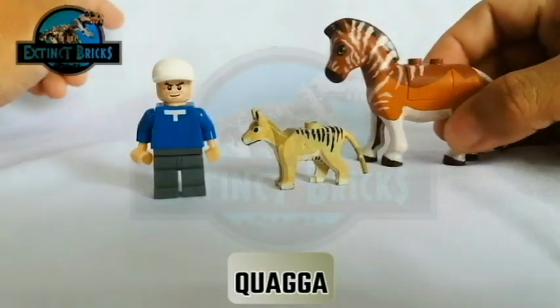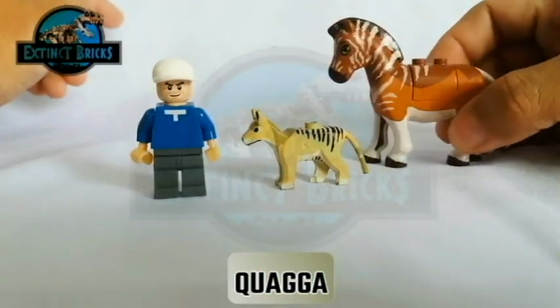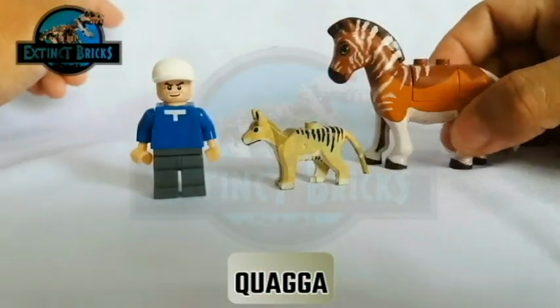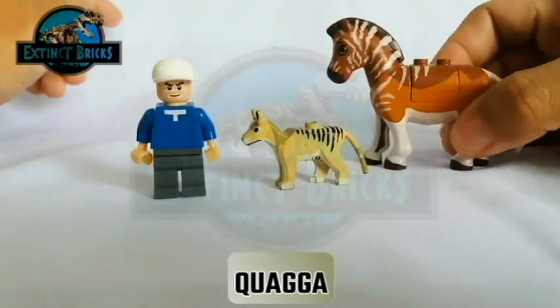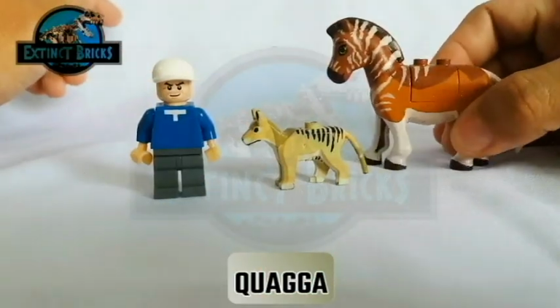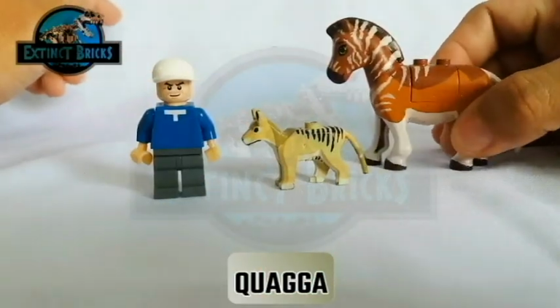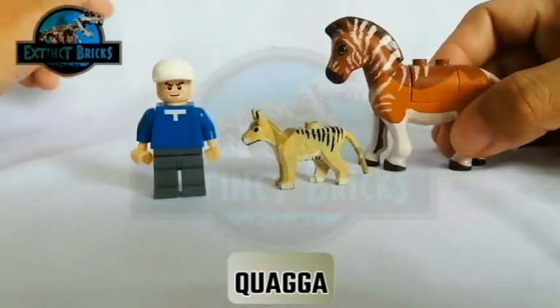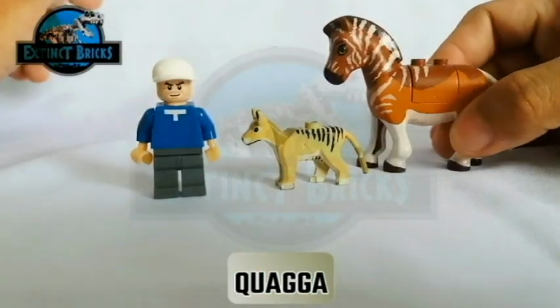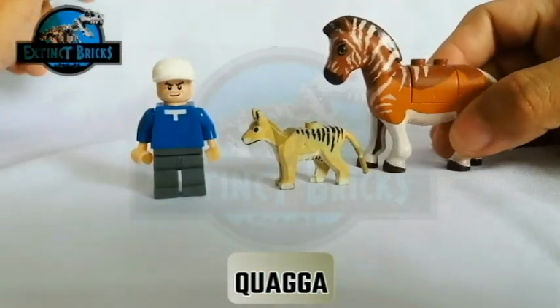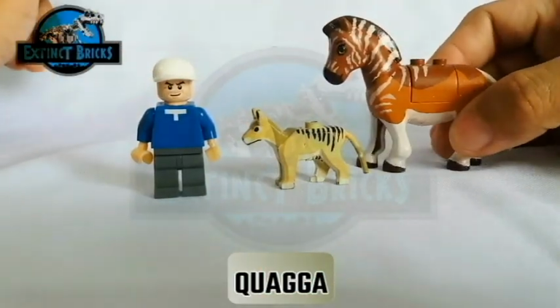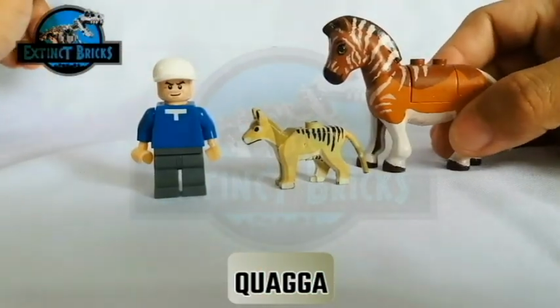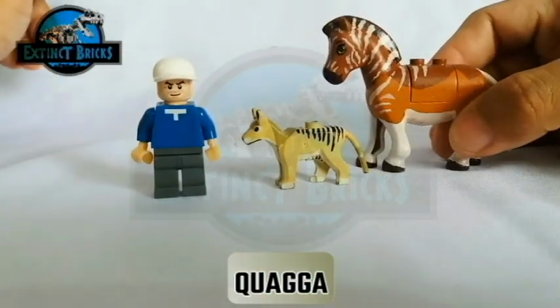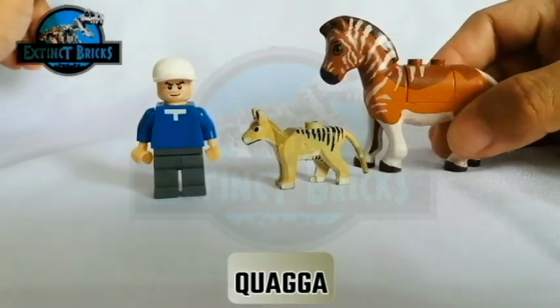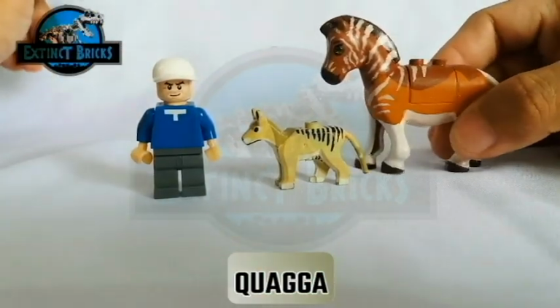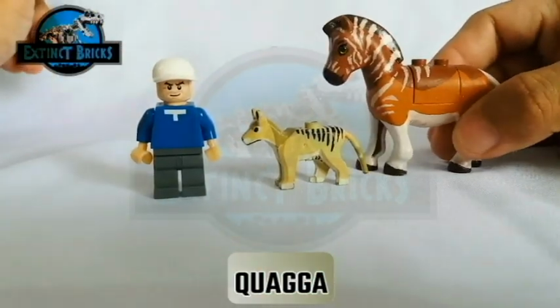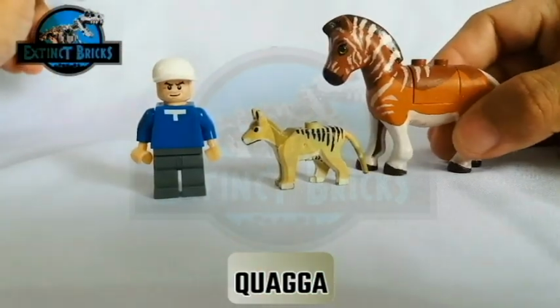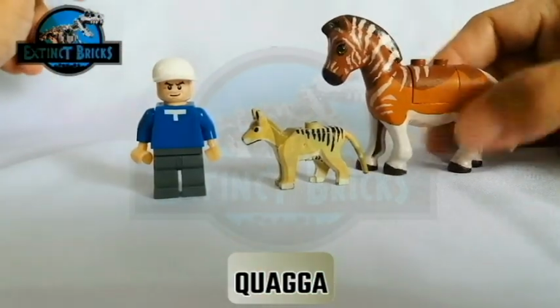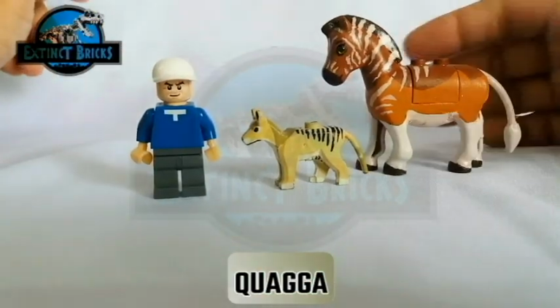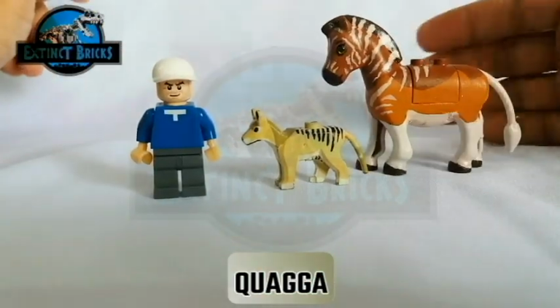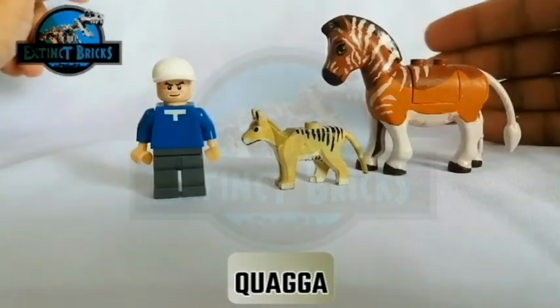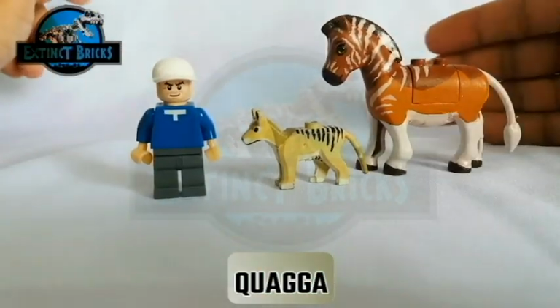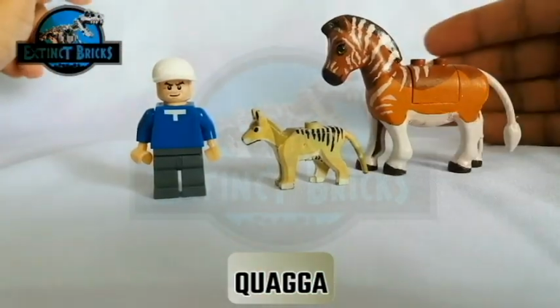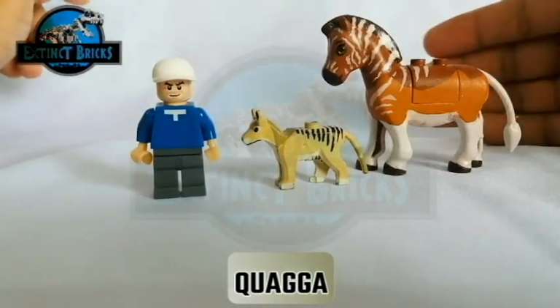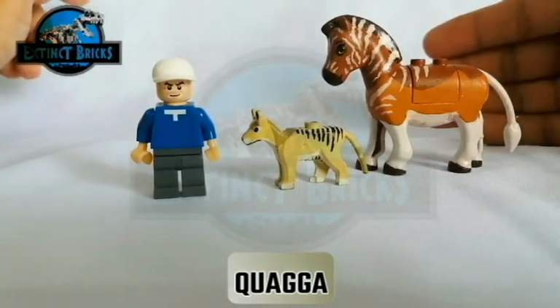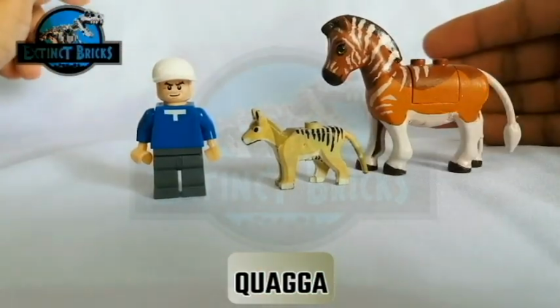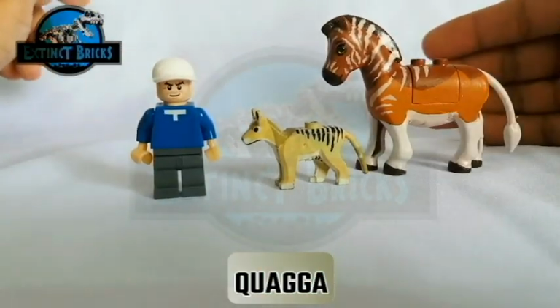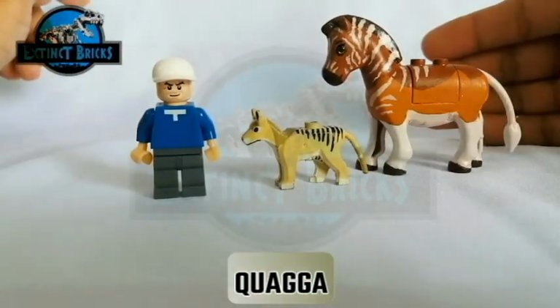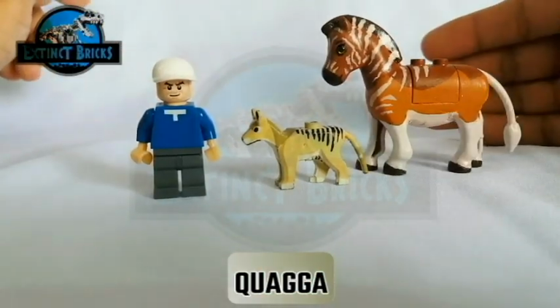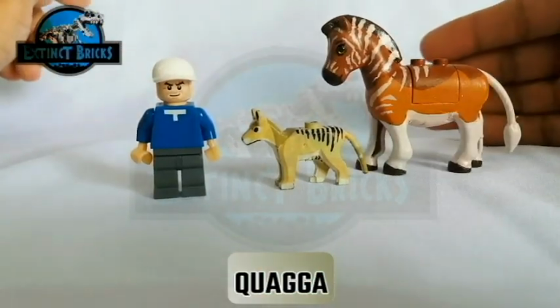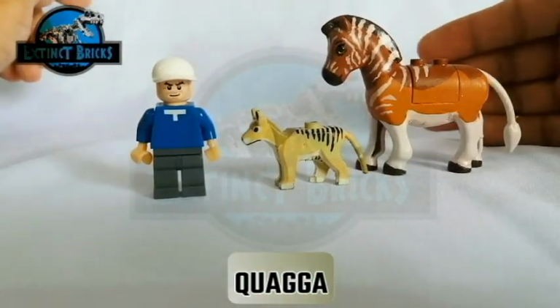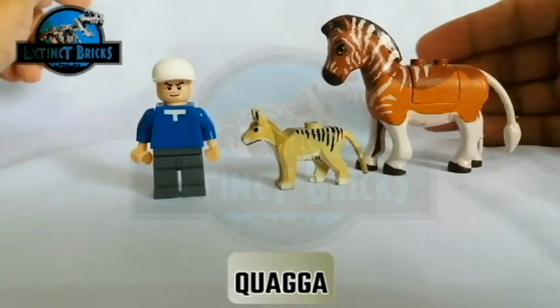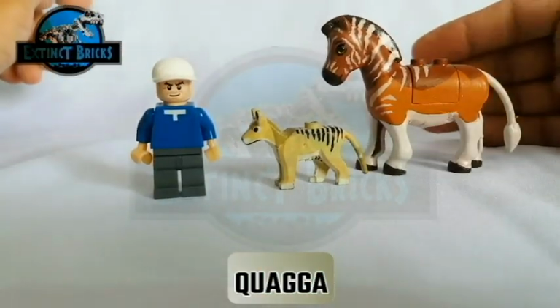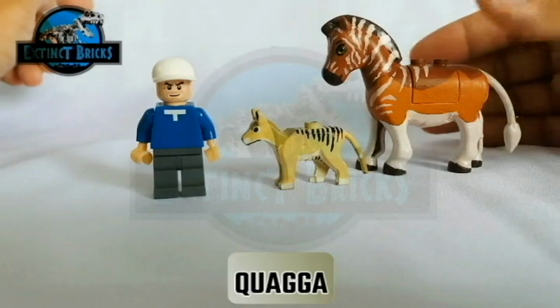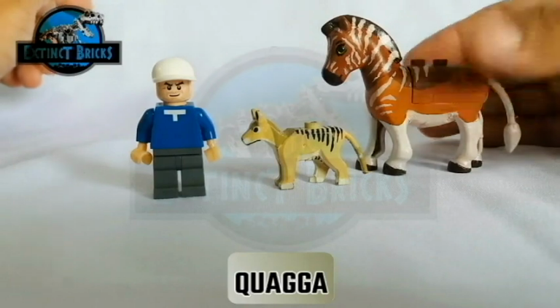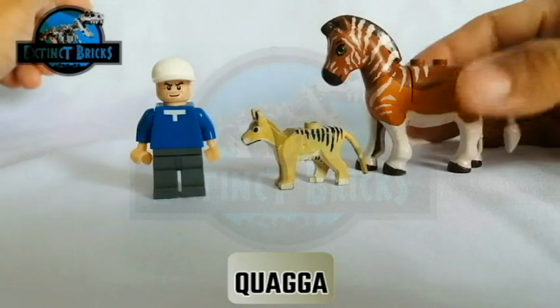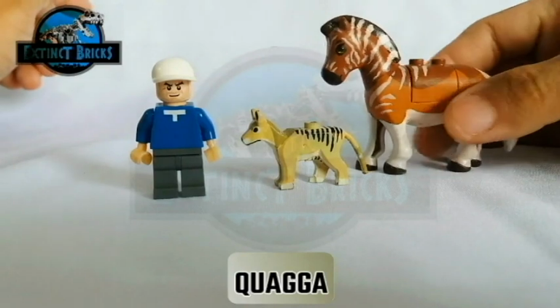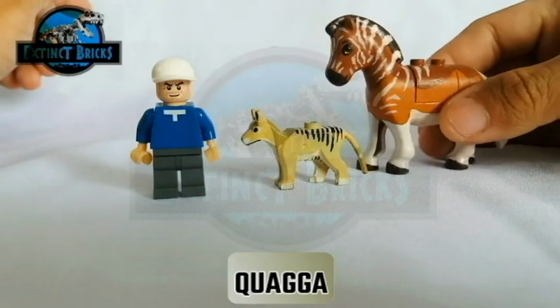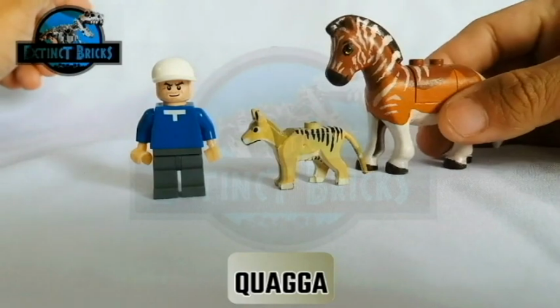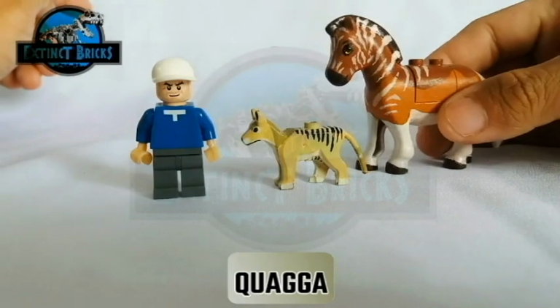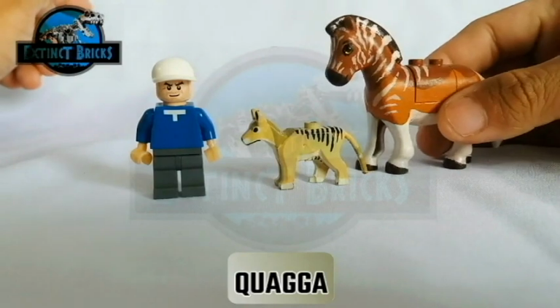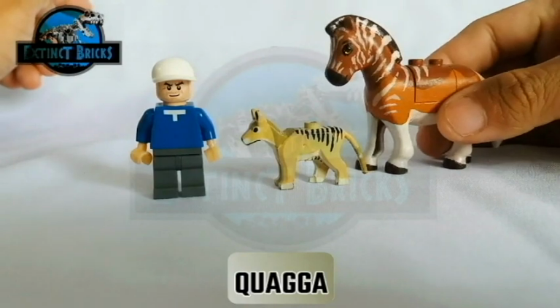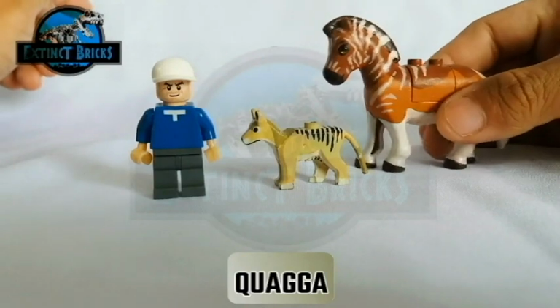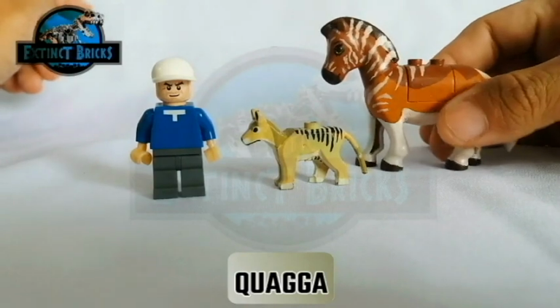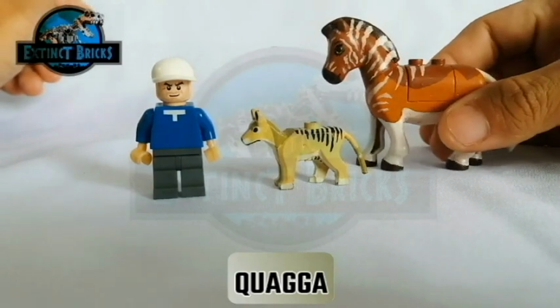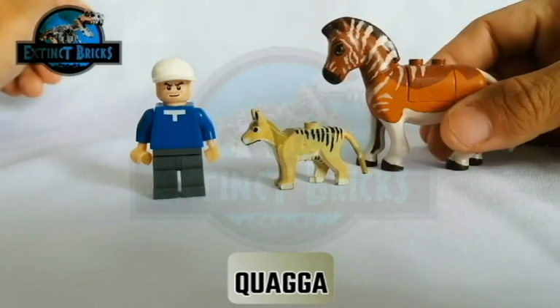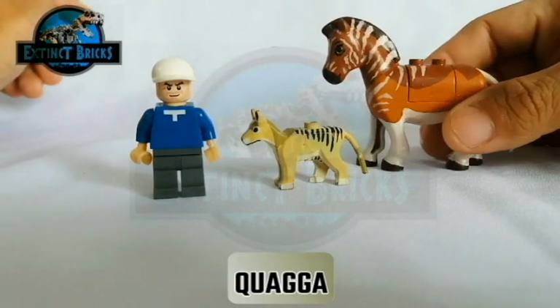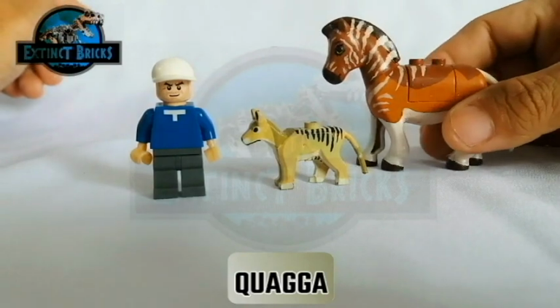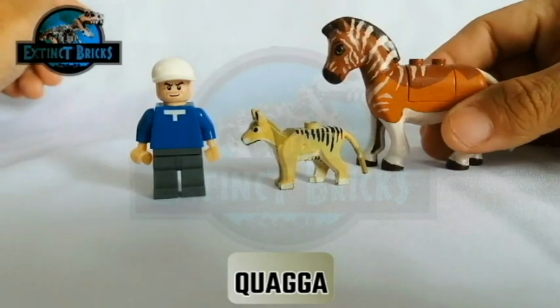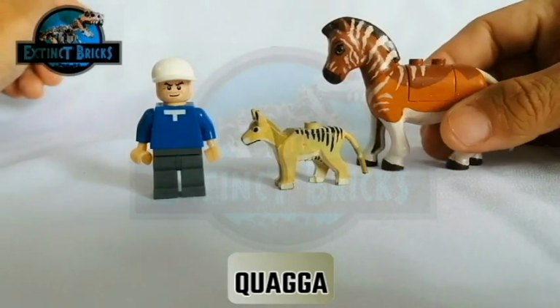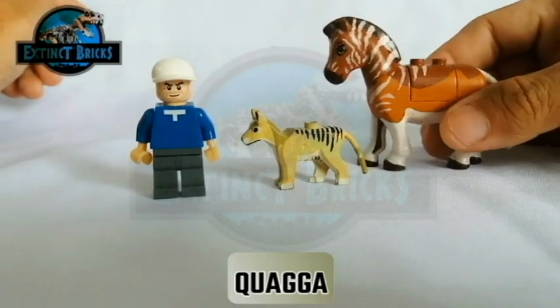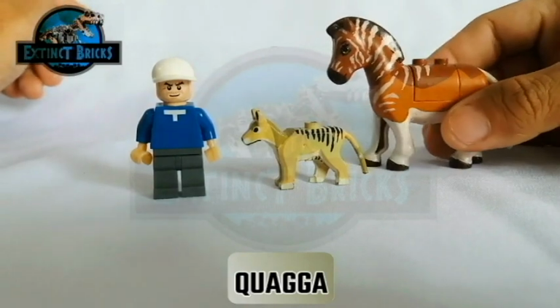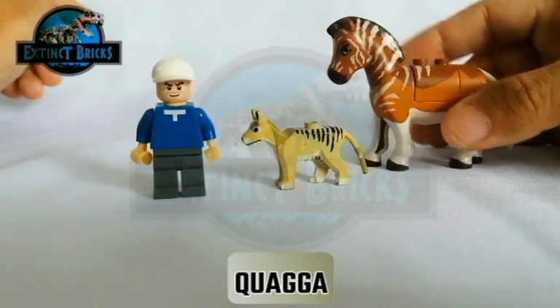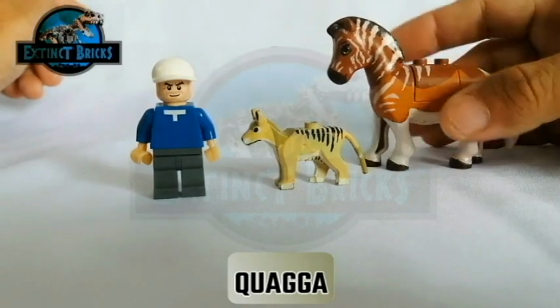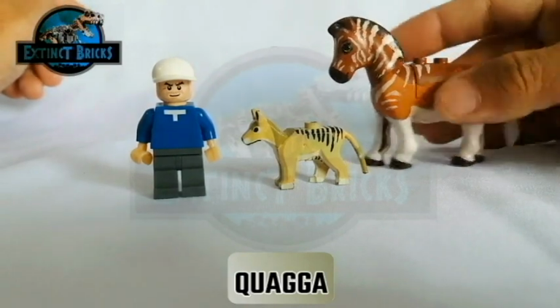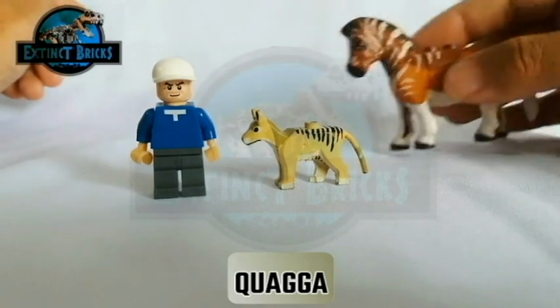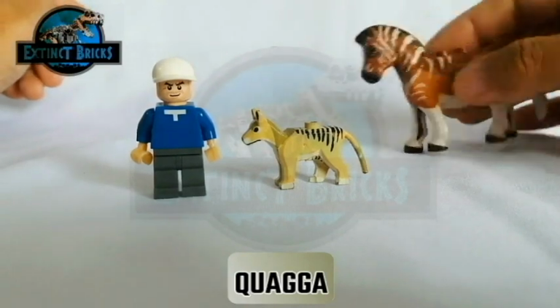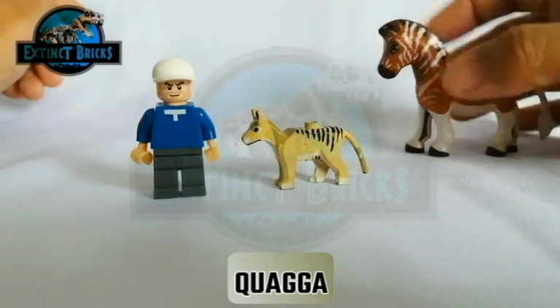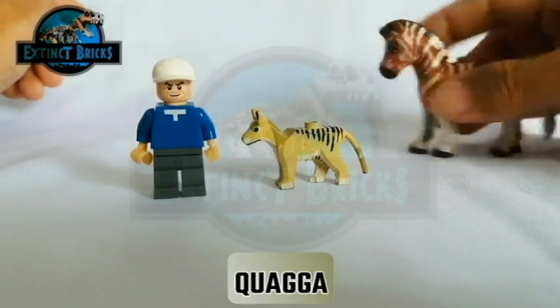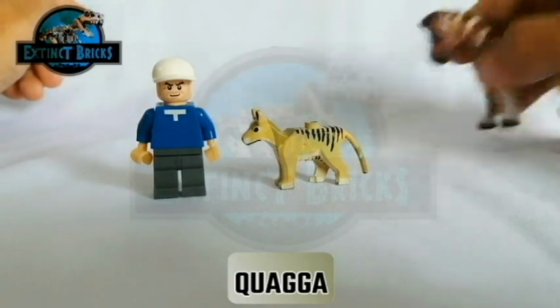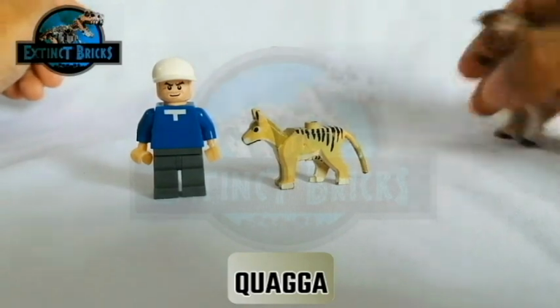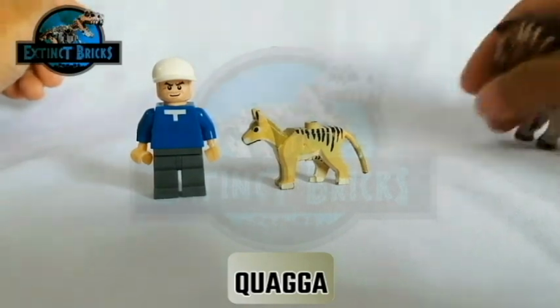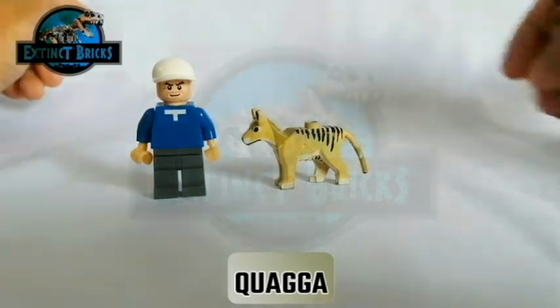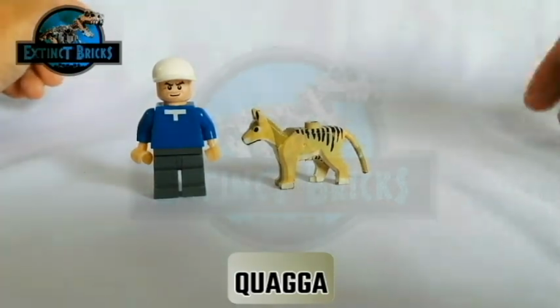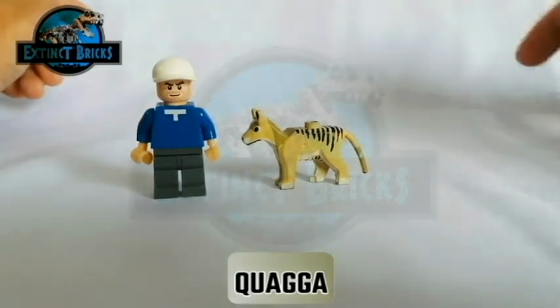Here is the Quagga. The Quagga is bigger than the thylacine. However, they both have stripes, so it's just nice to see them both together.